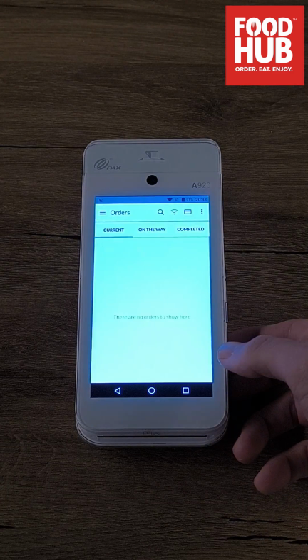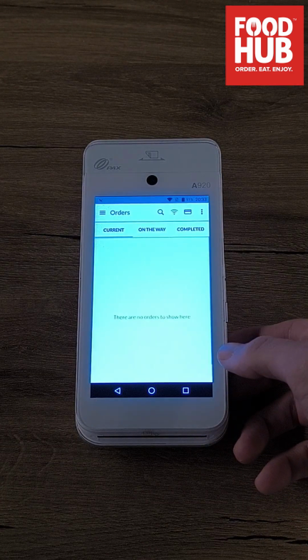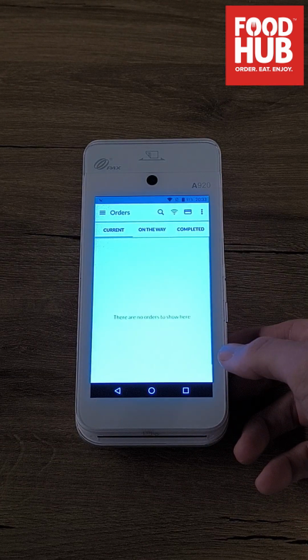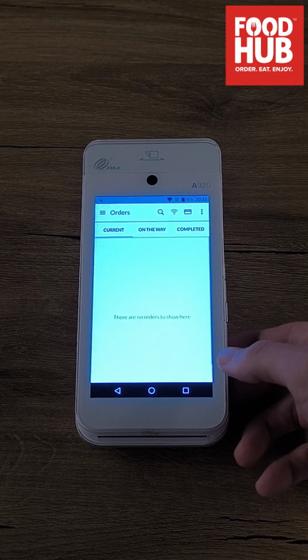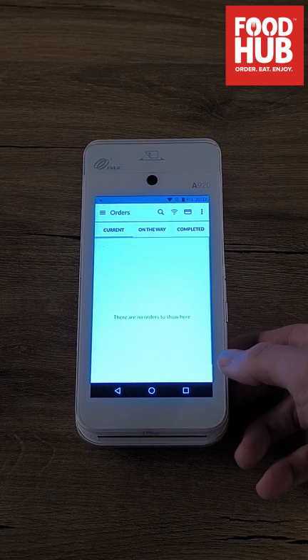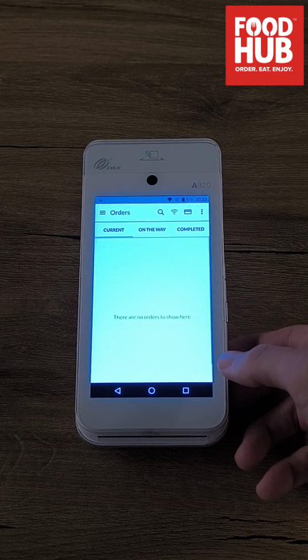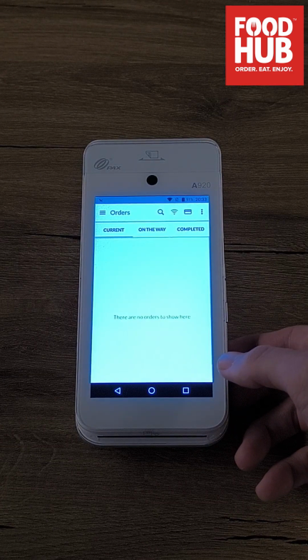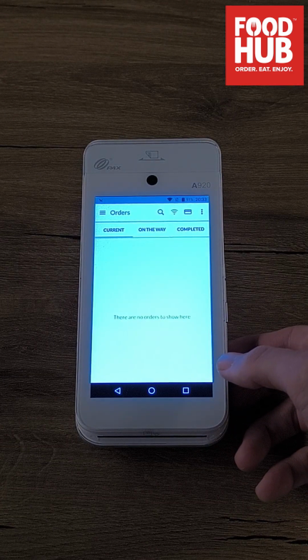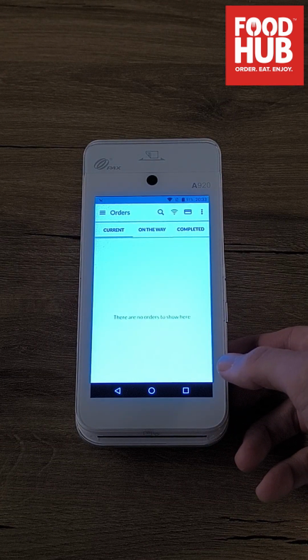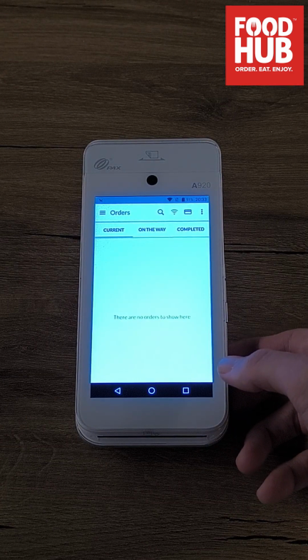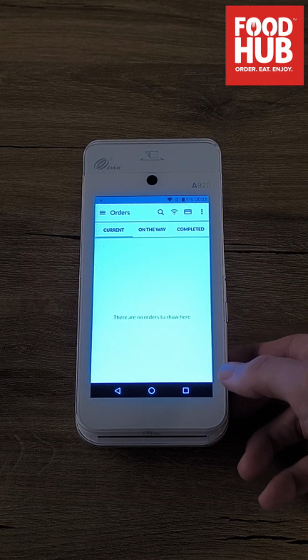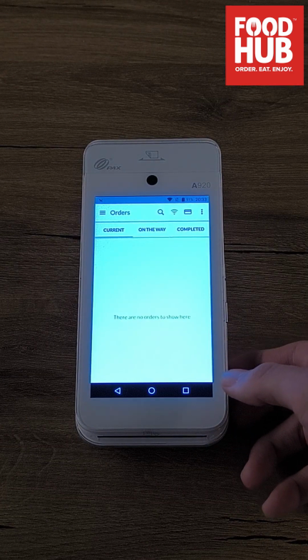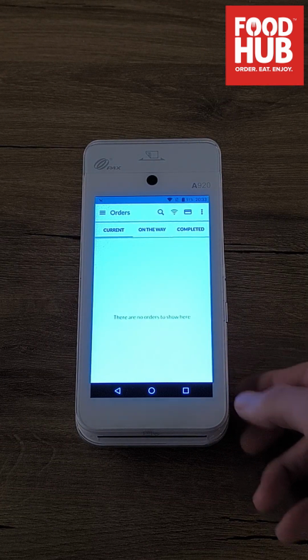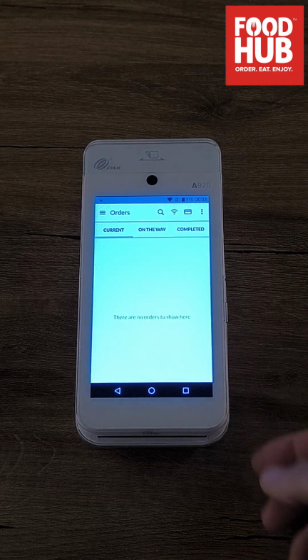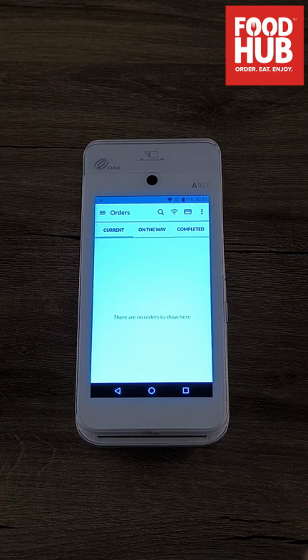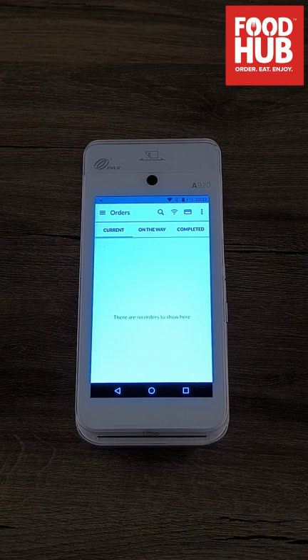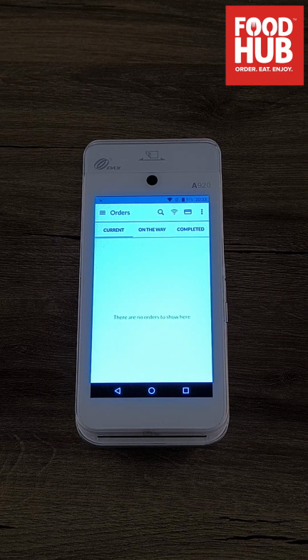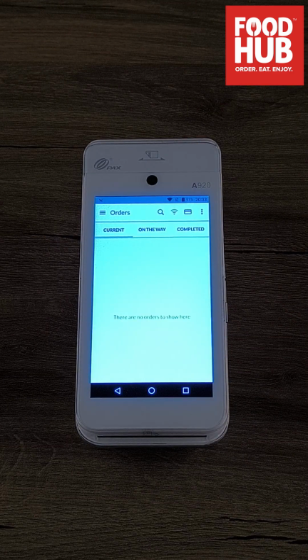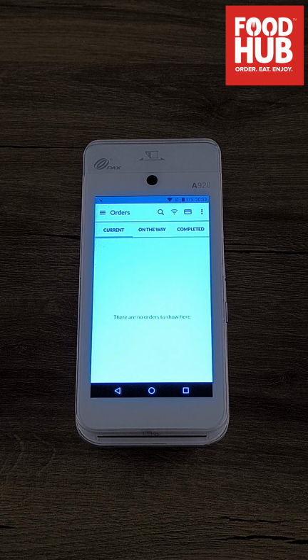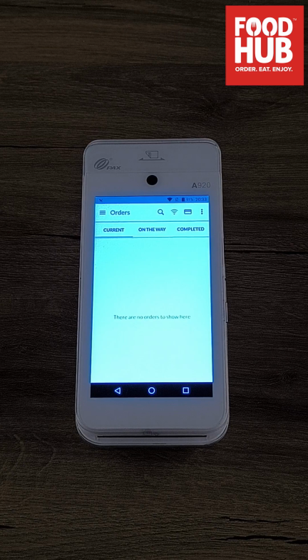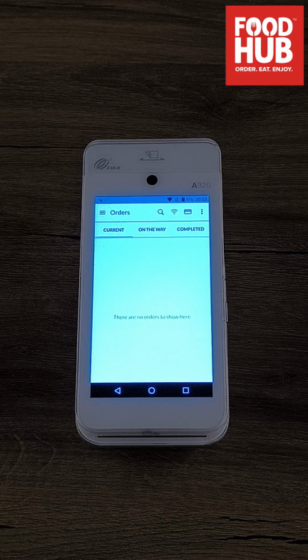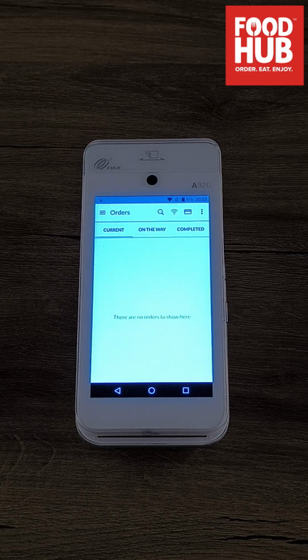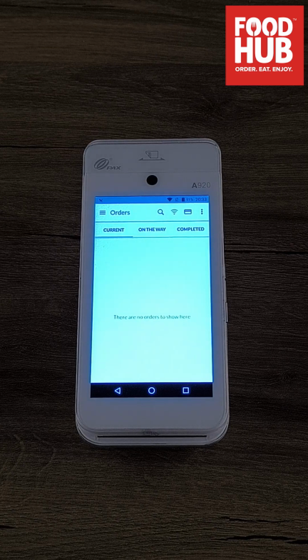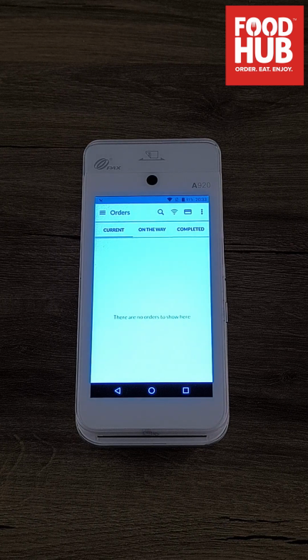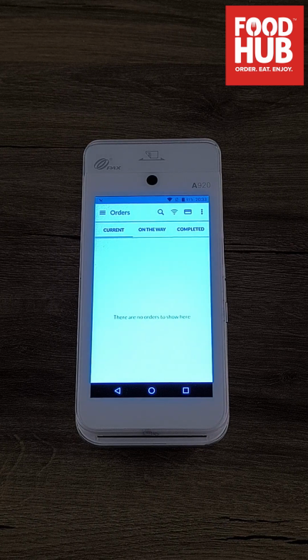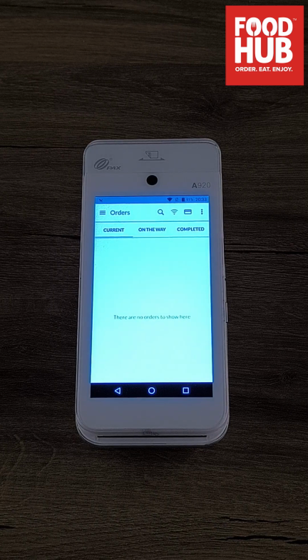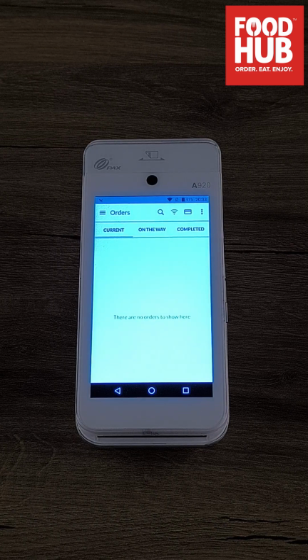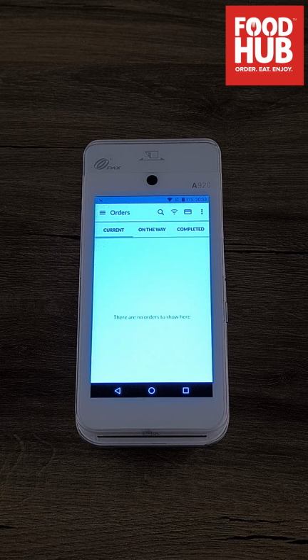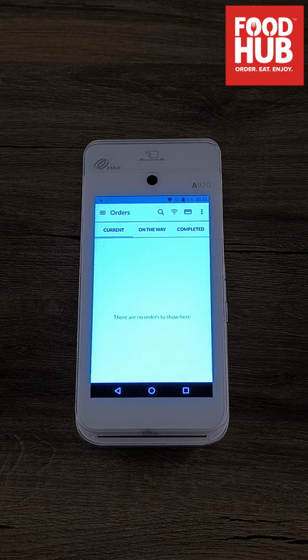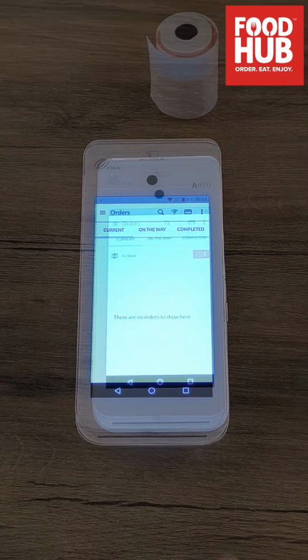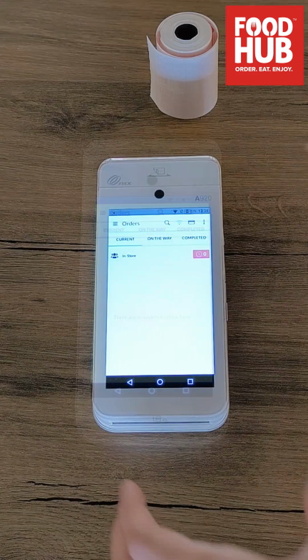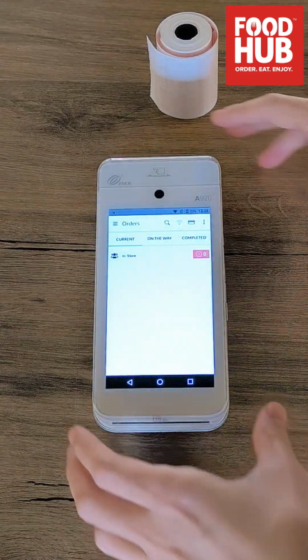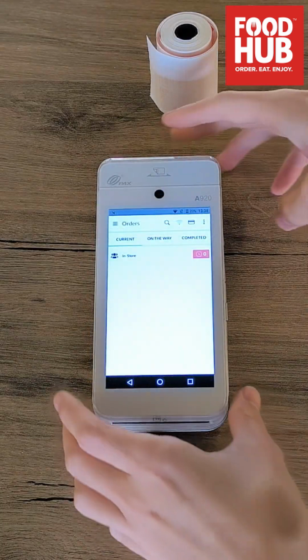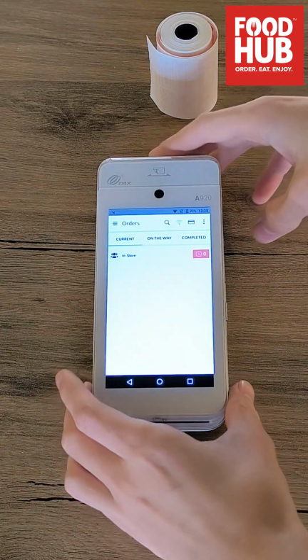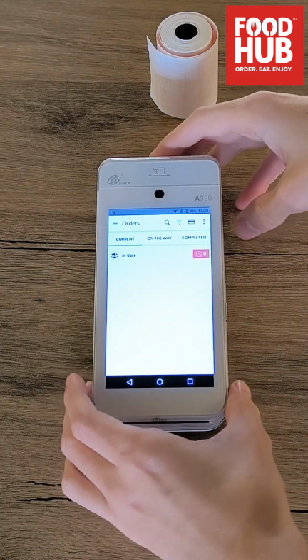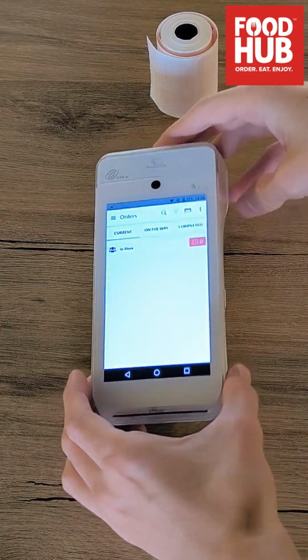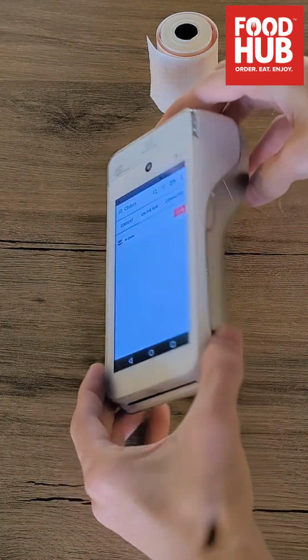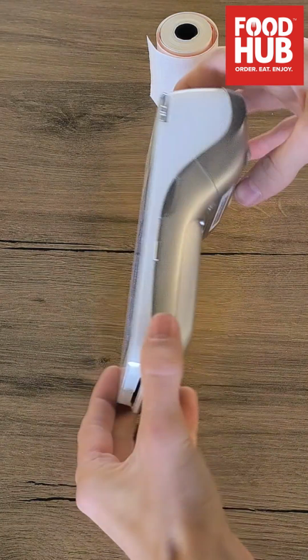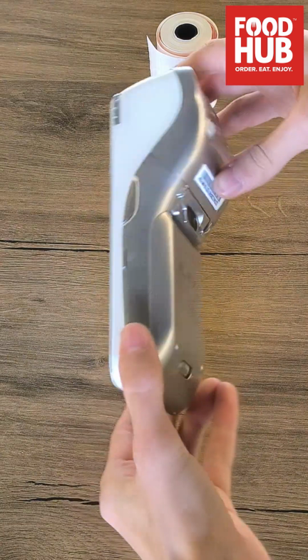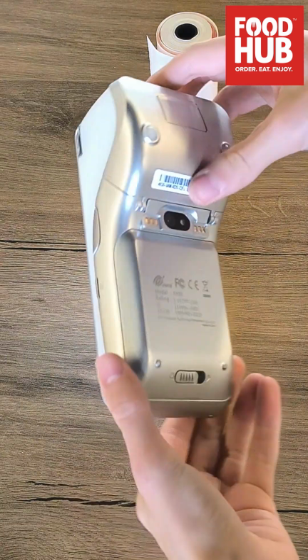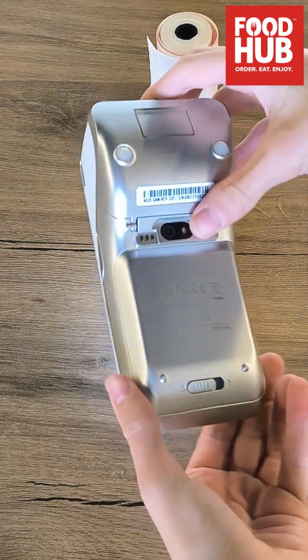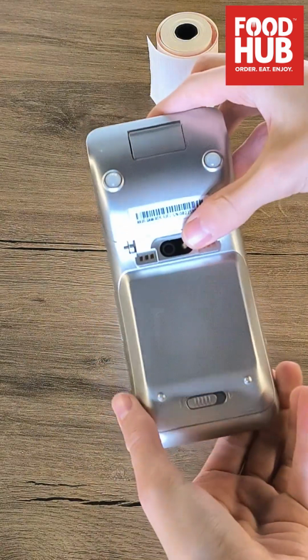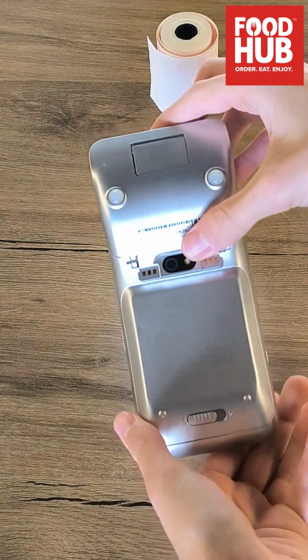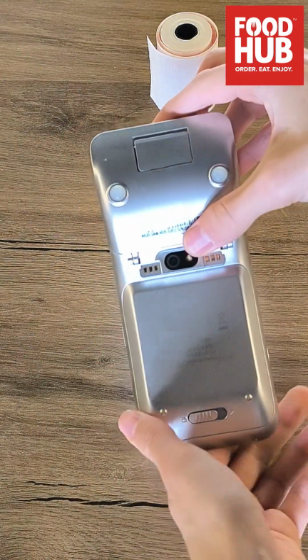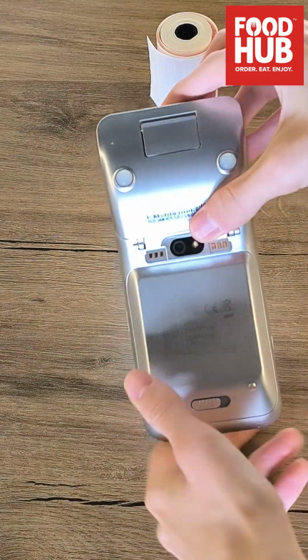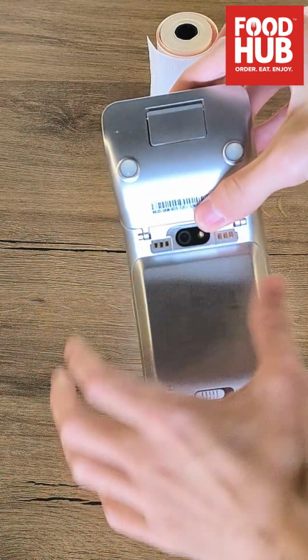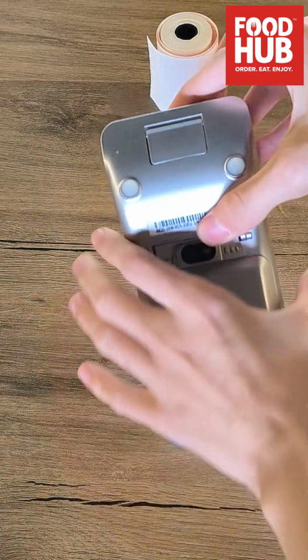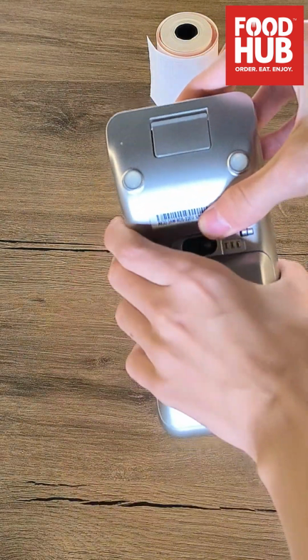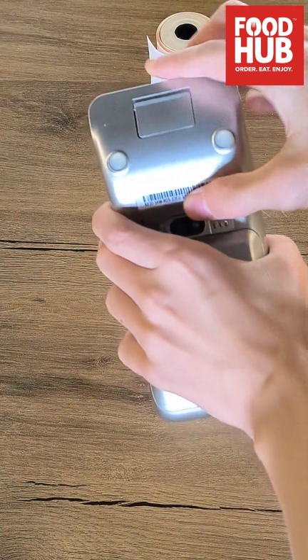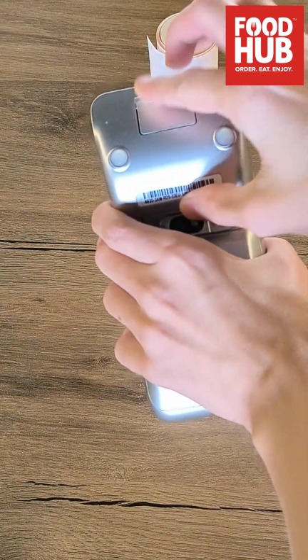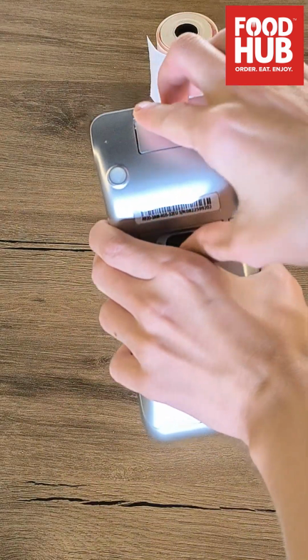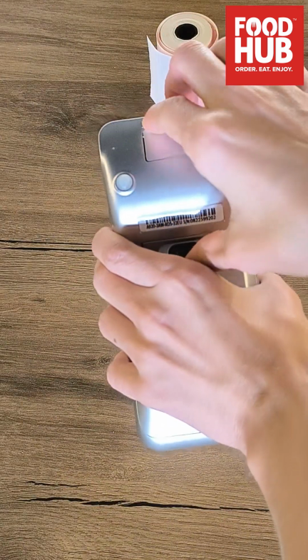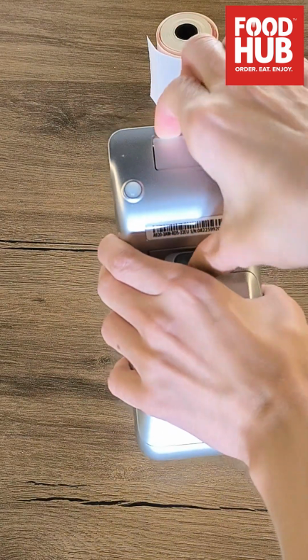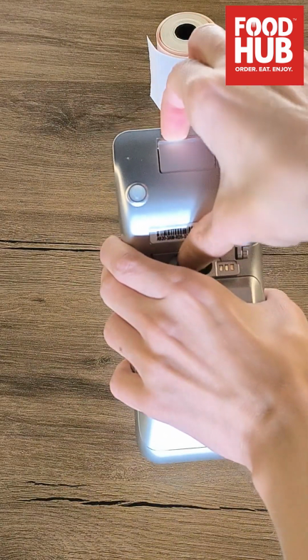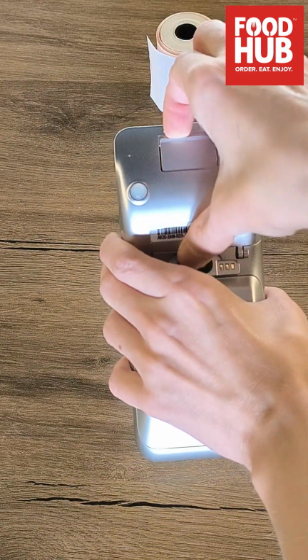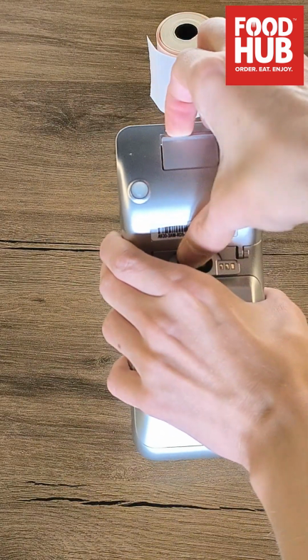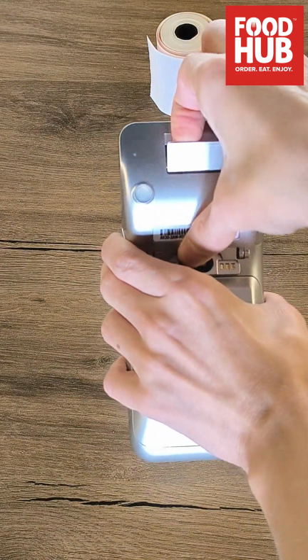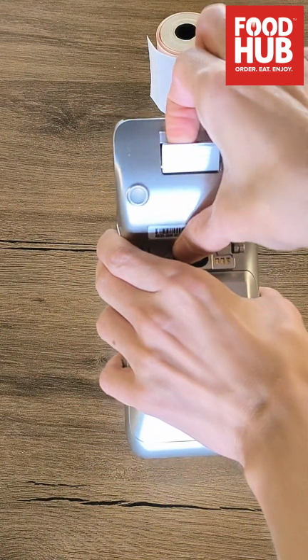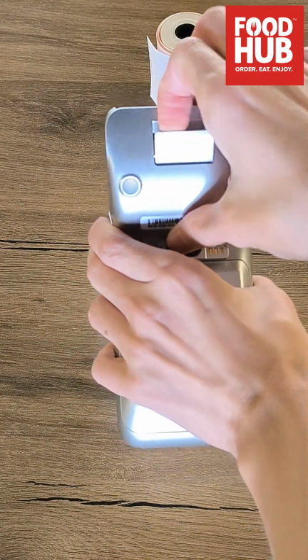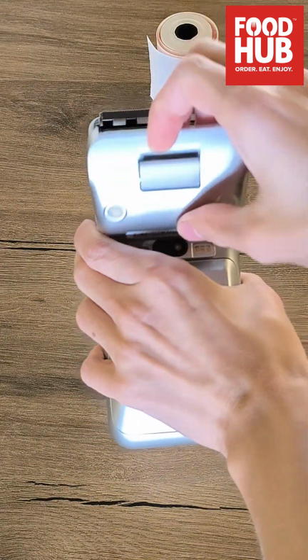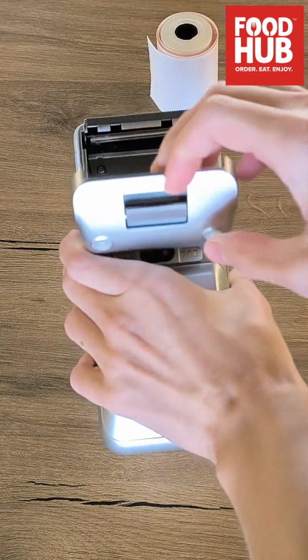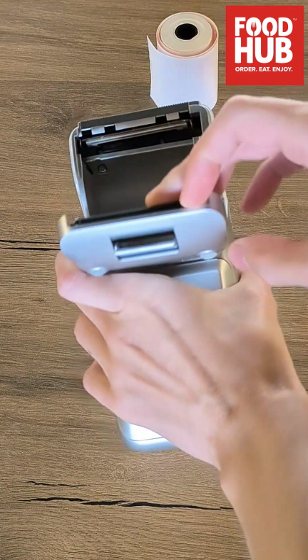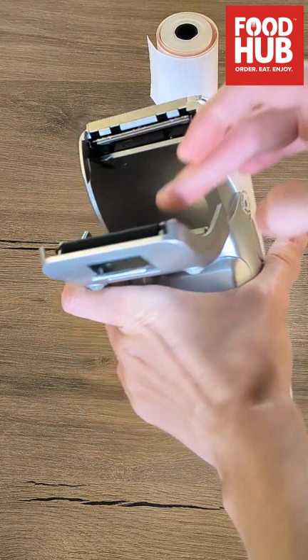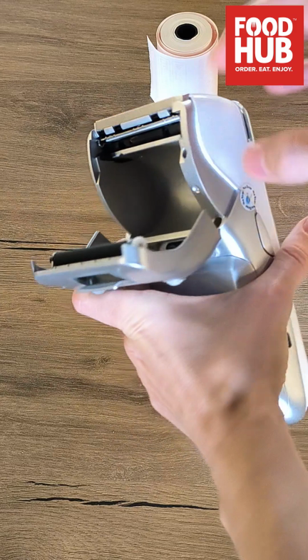After logging in, you will have to refill your printer with a paper roll. To do this, follow the steps as demonstrated on the video.